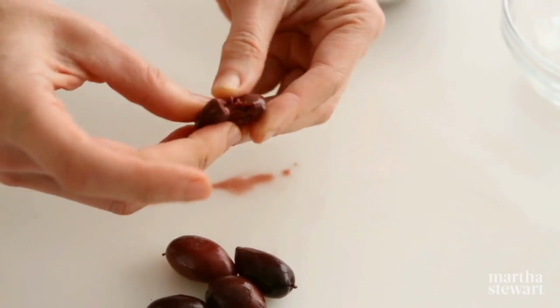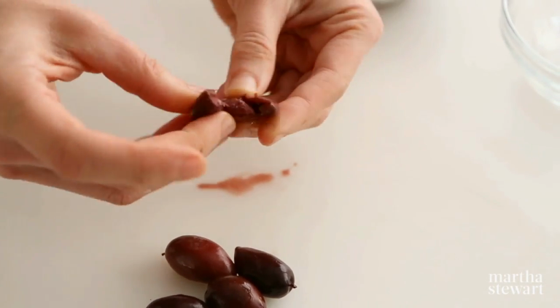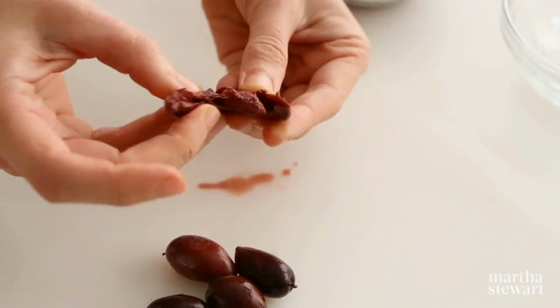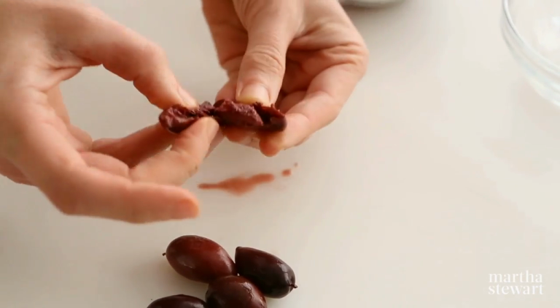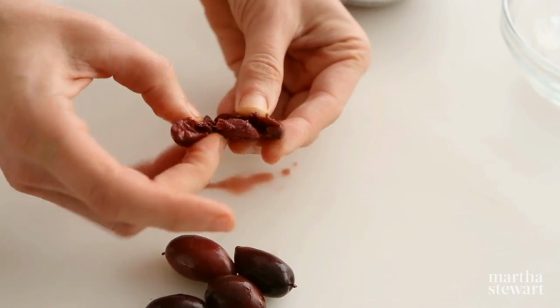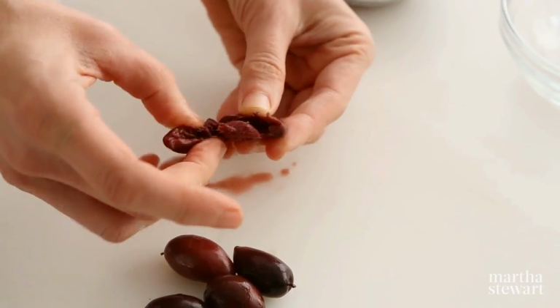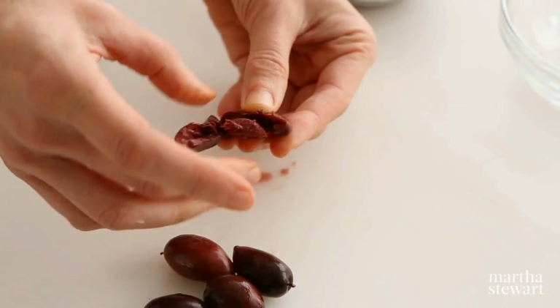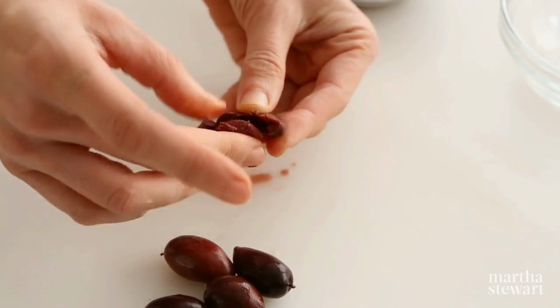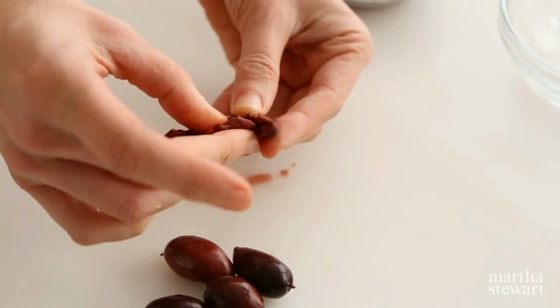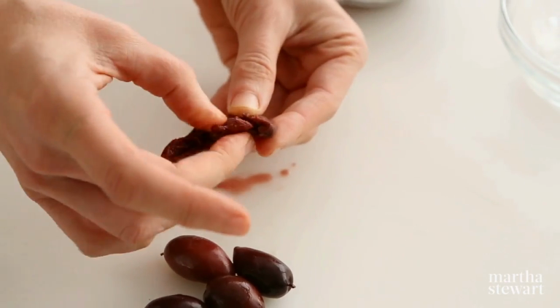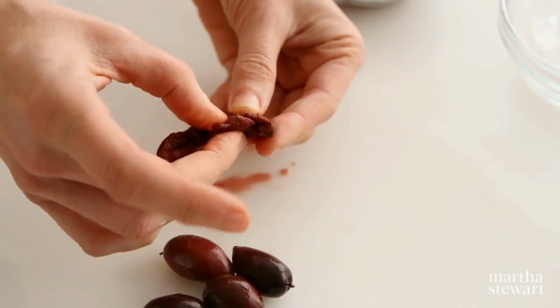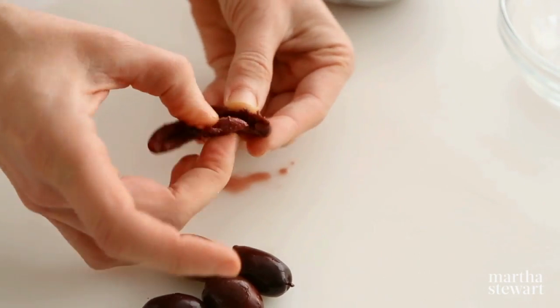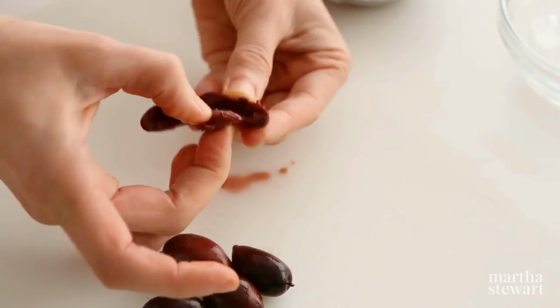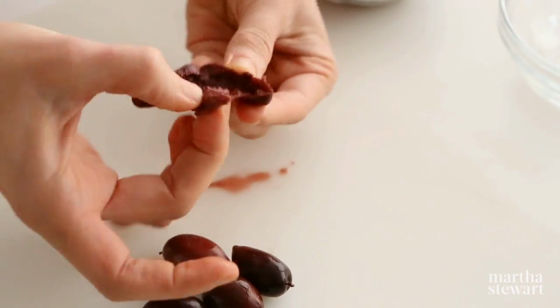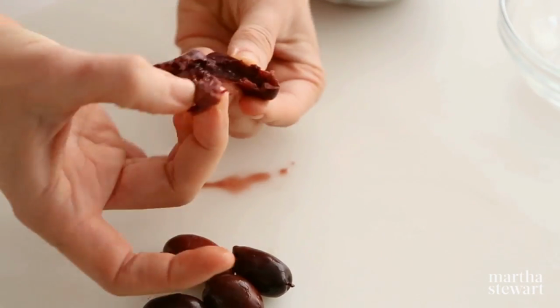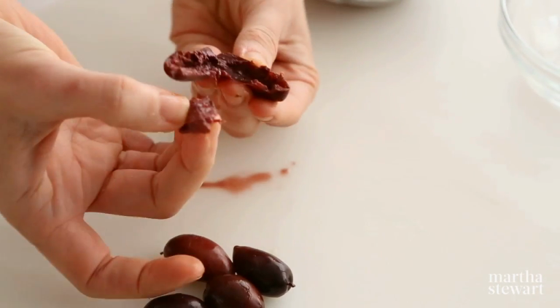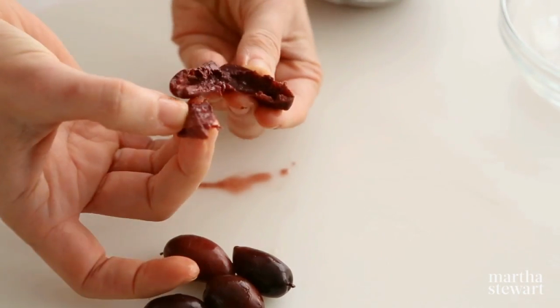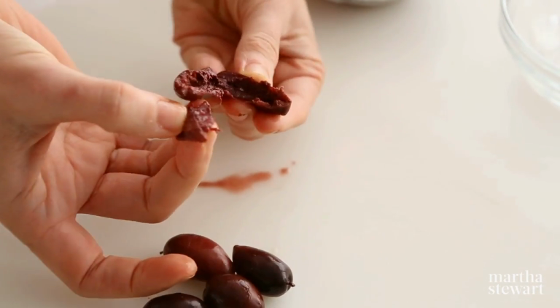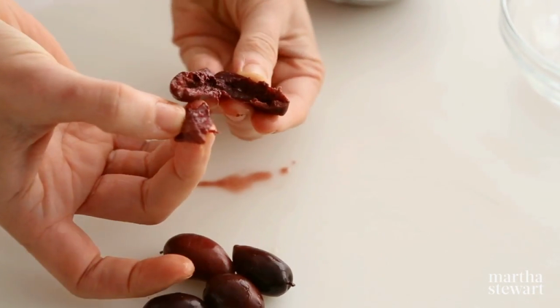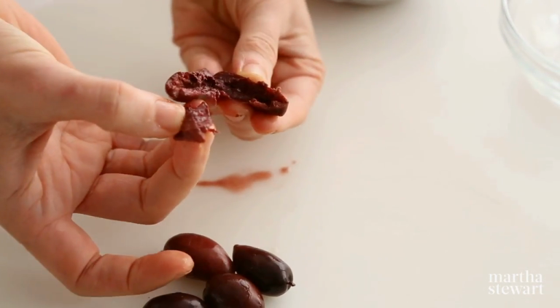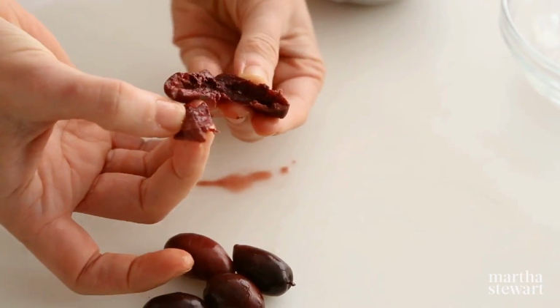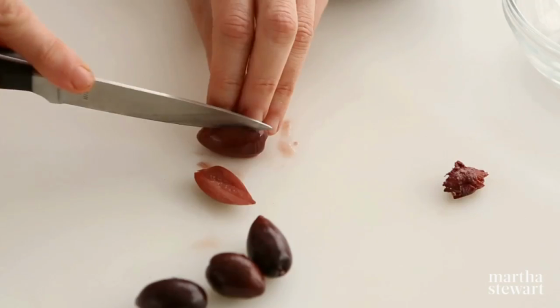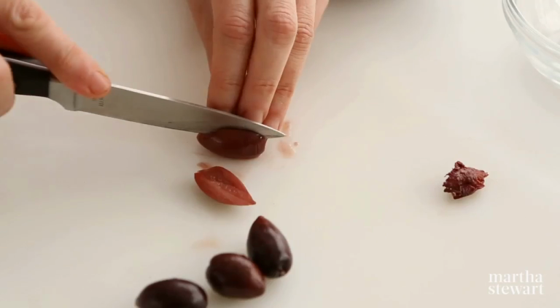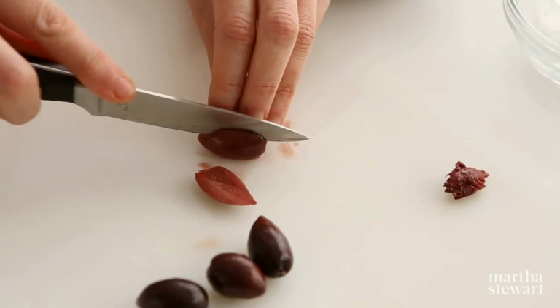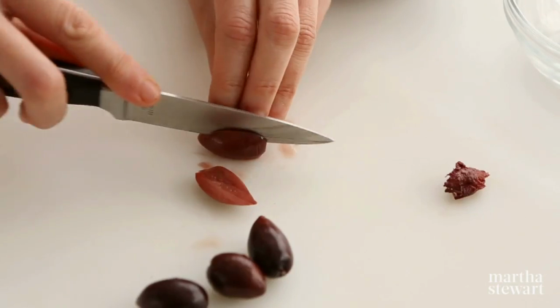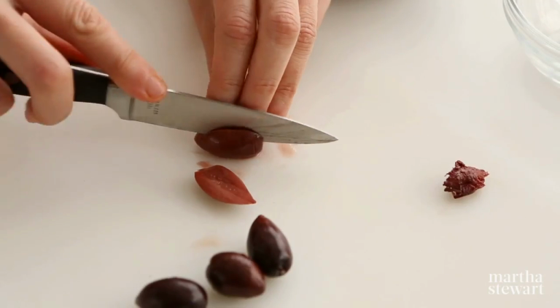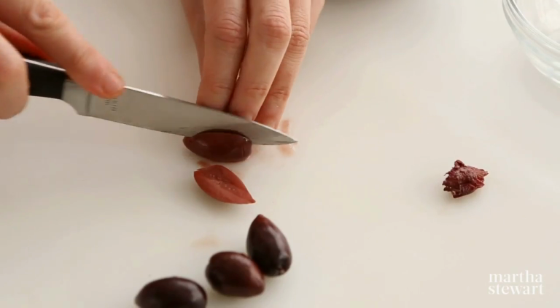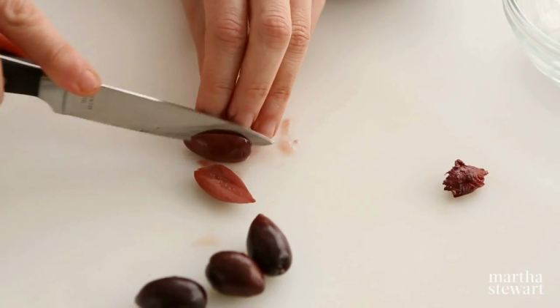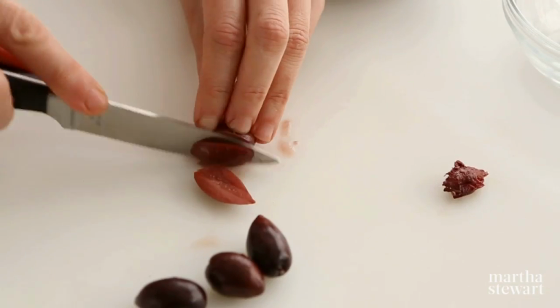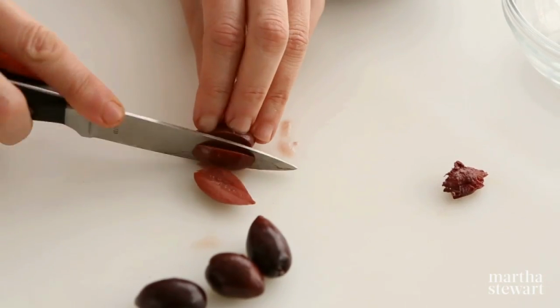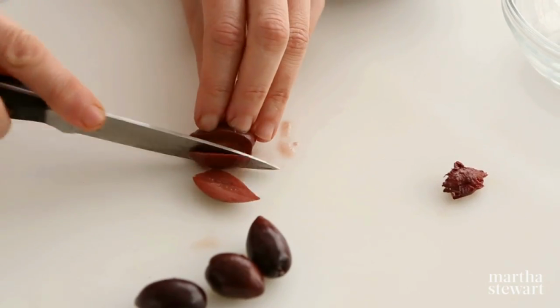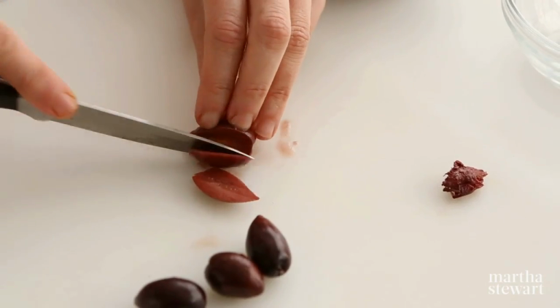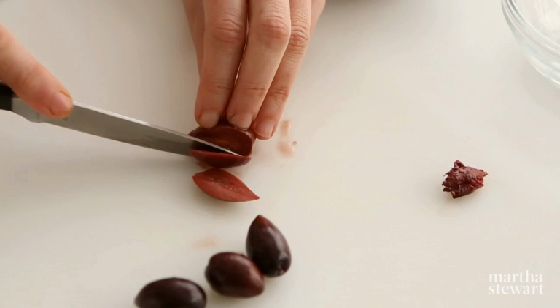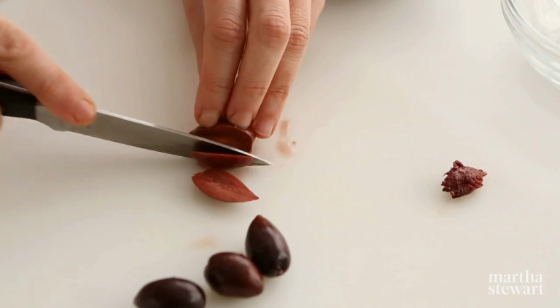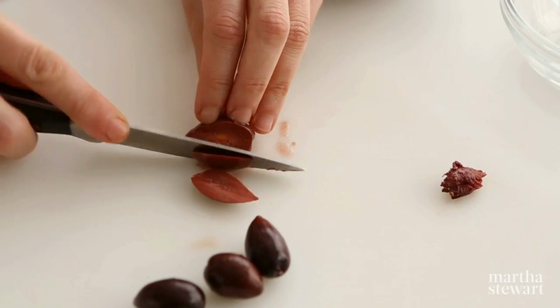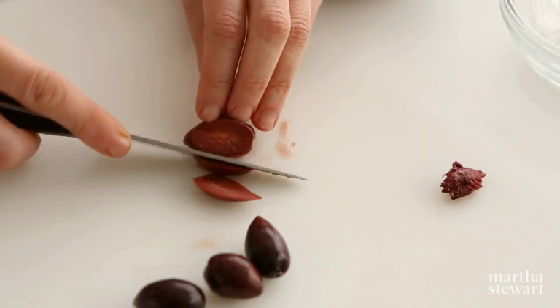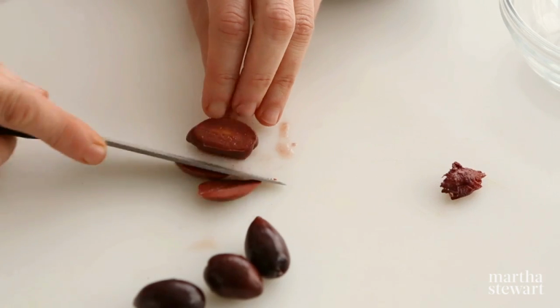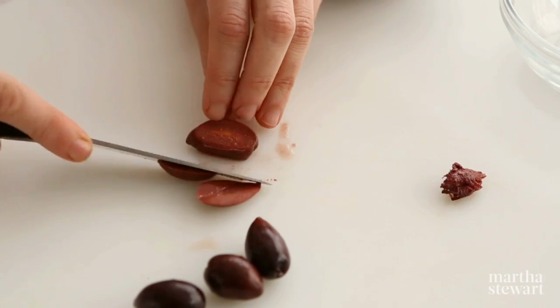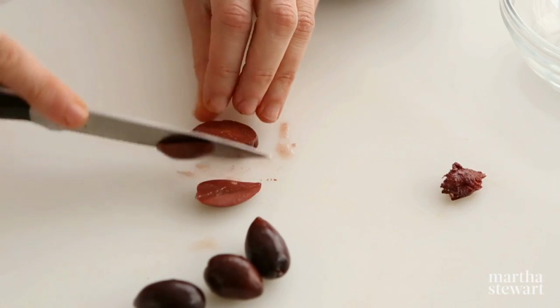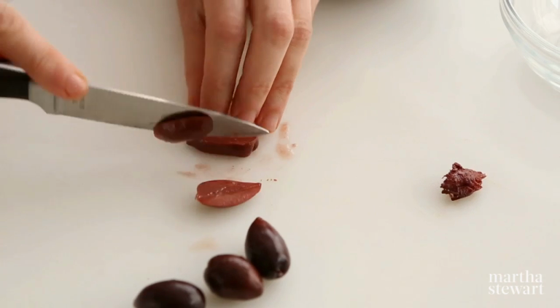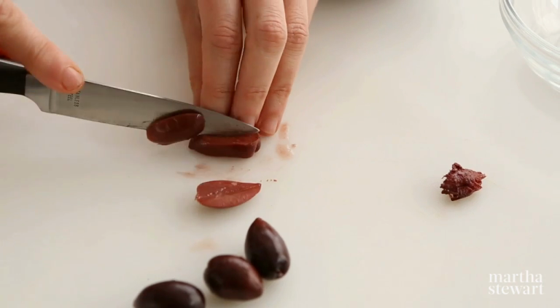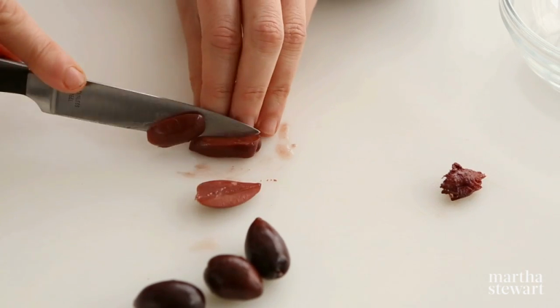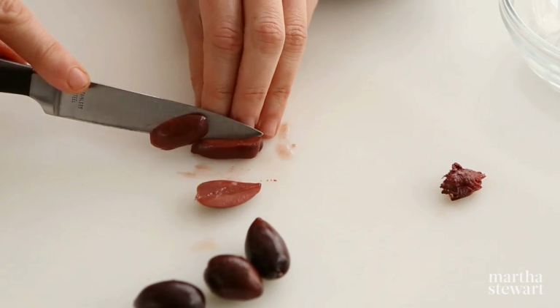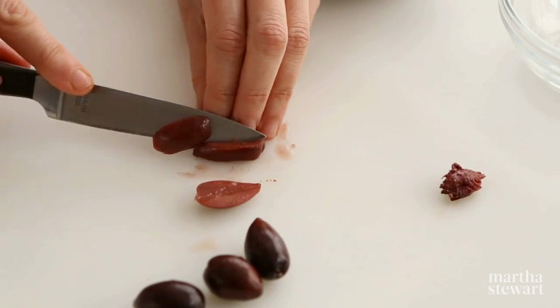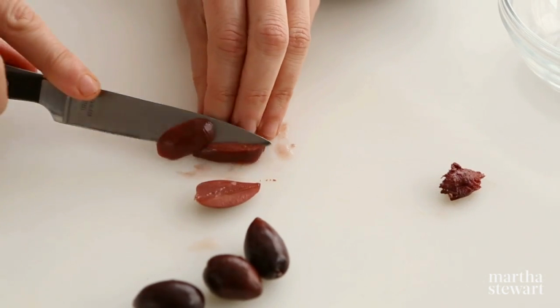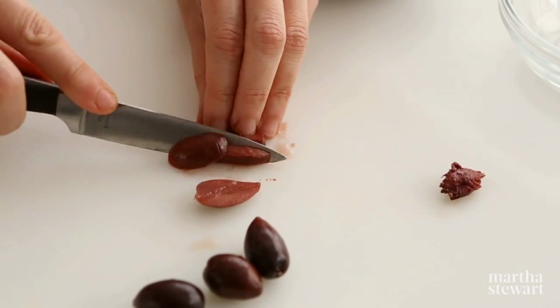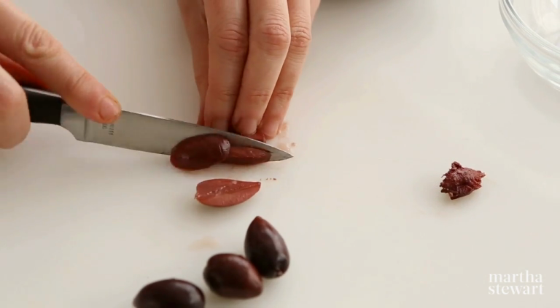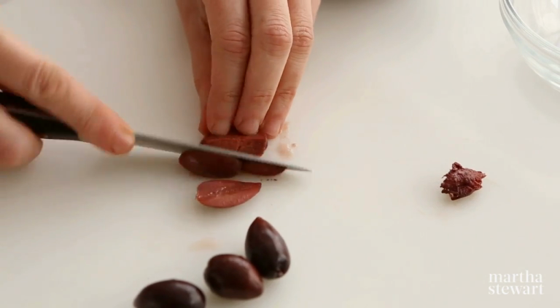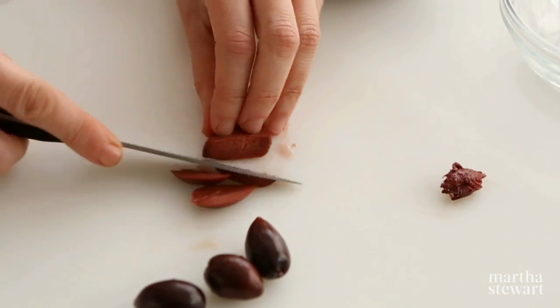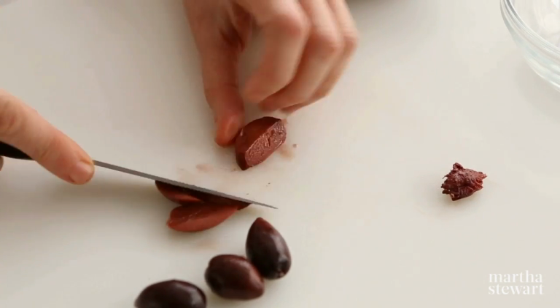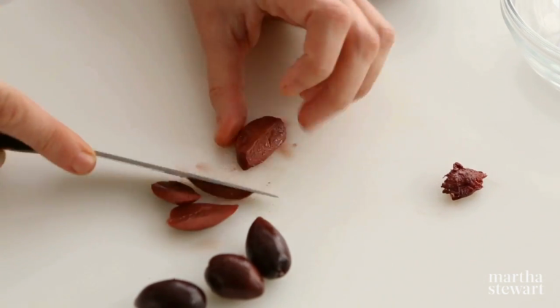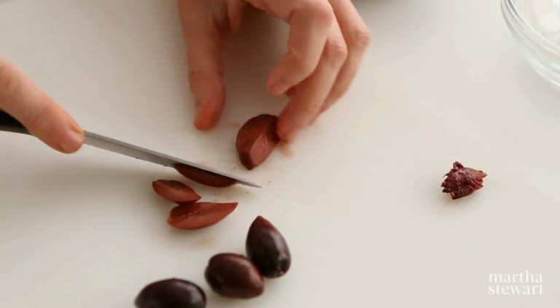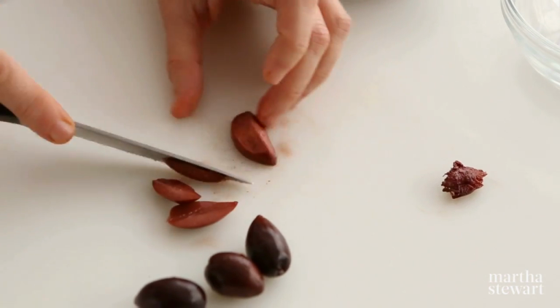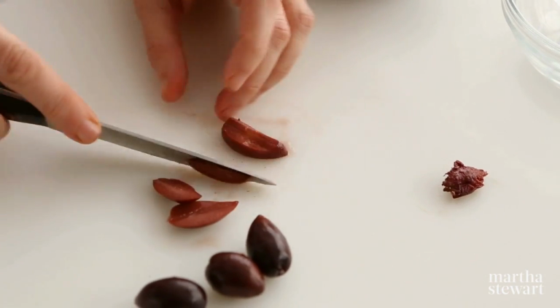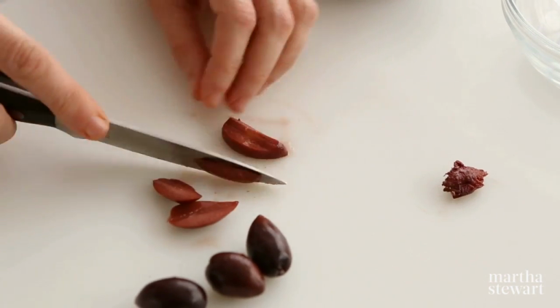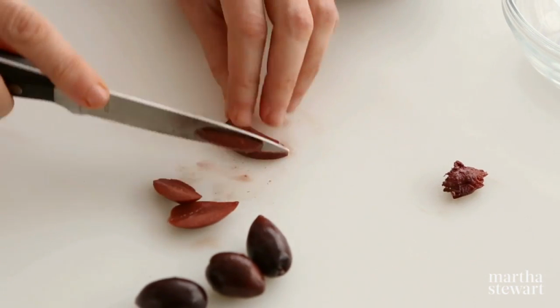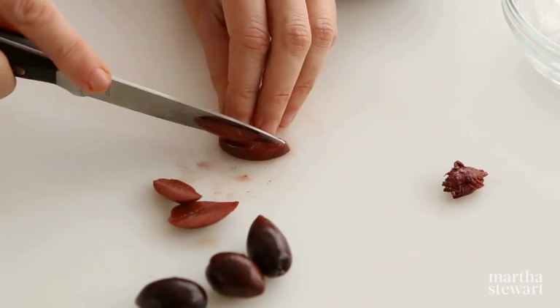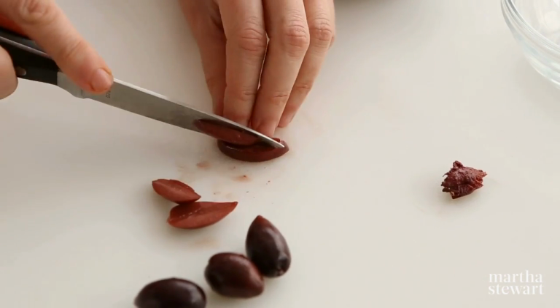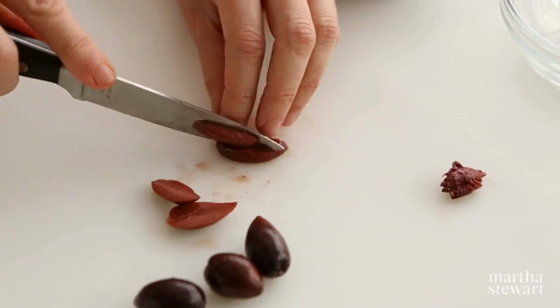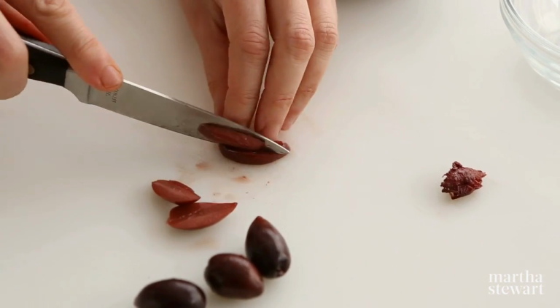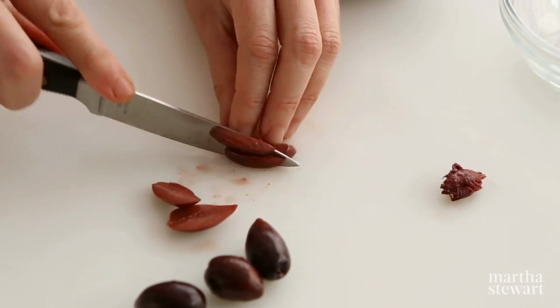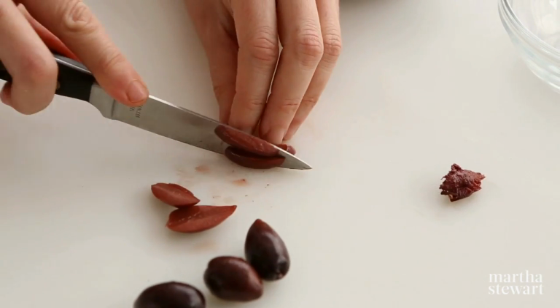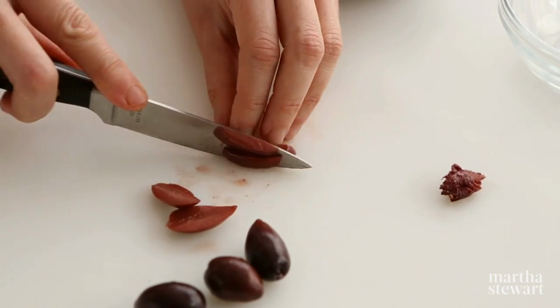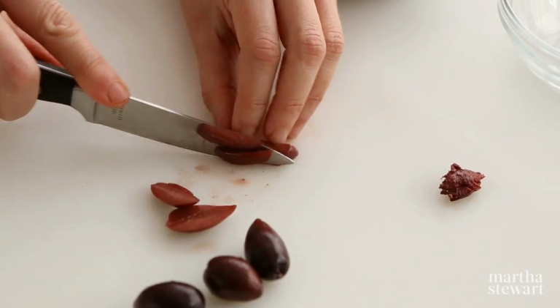Remove the pit. There are some olives that will need to be cut on either side of the pit to remove the pit.